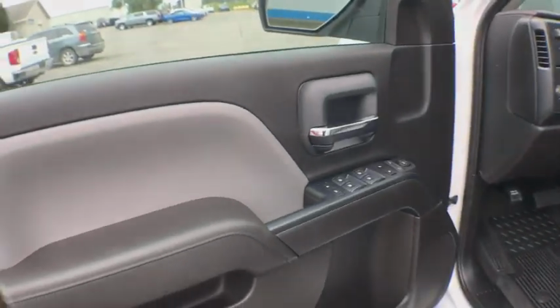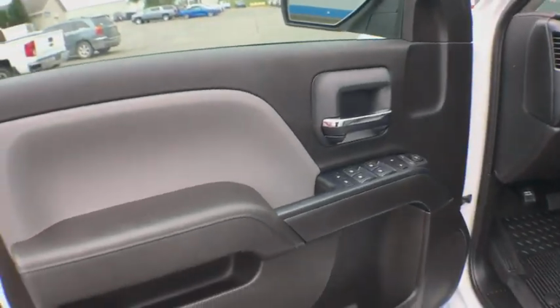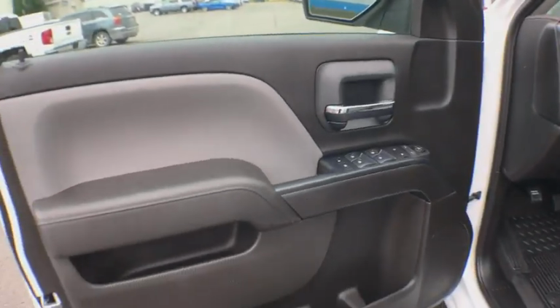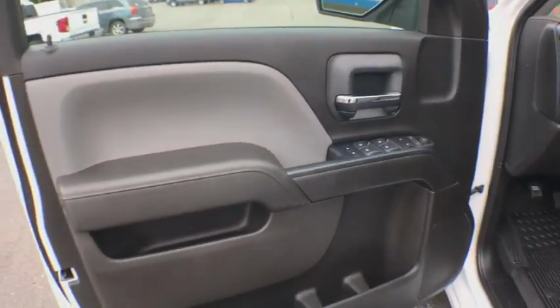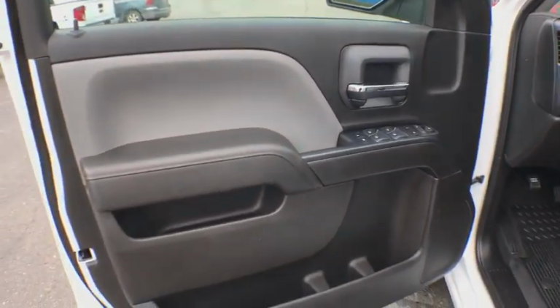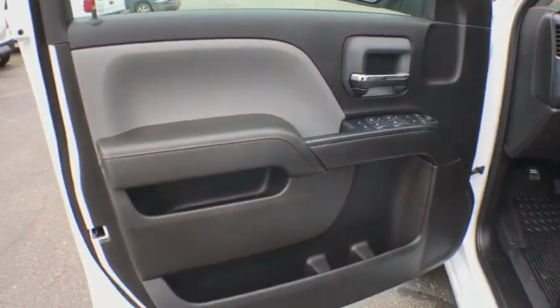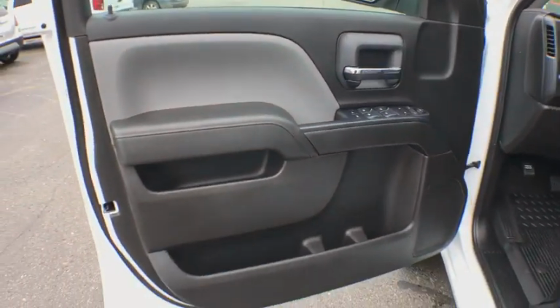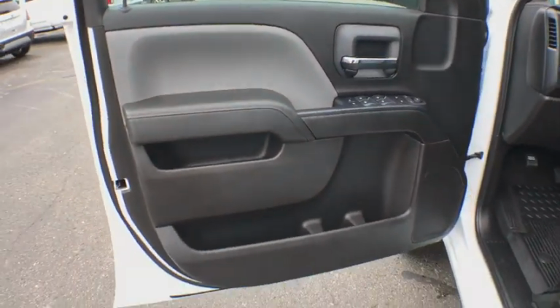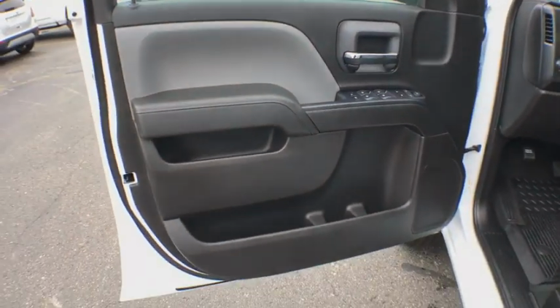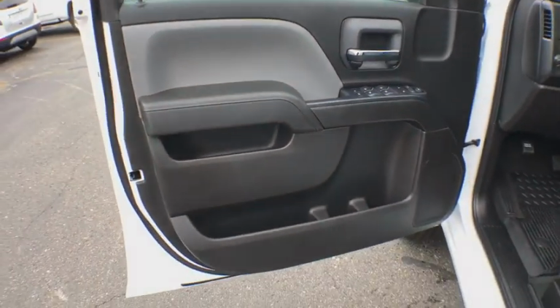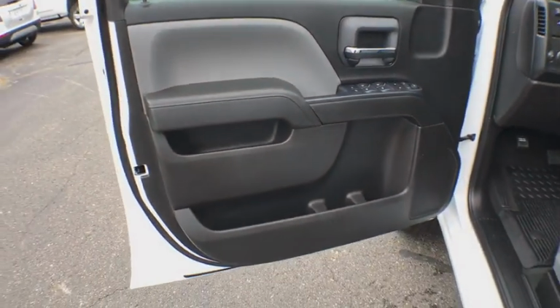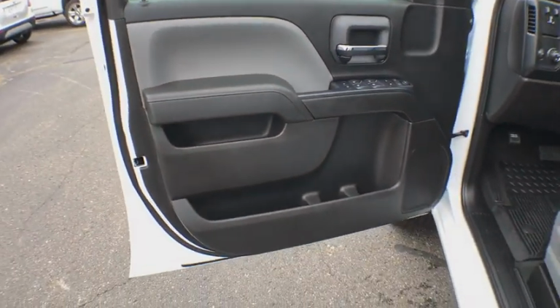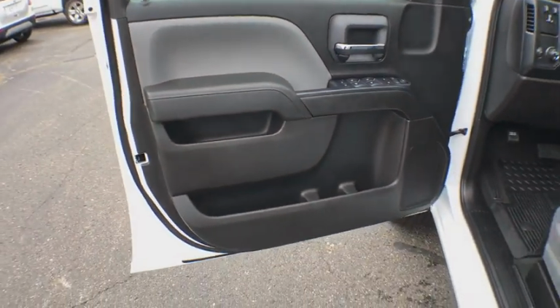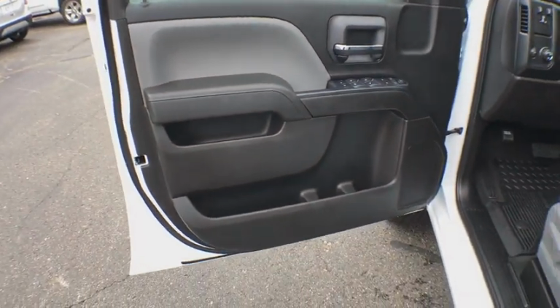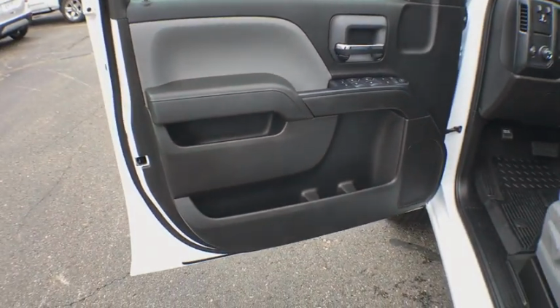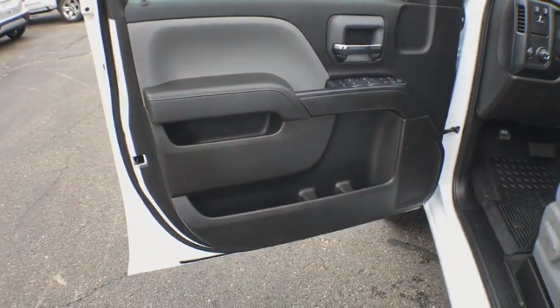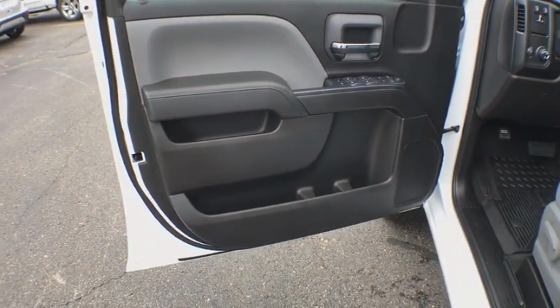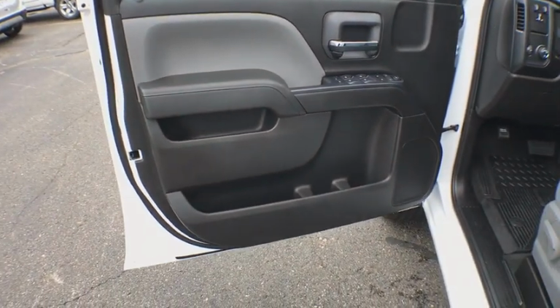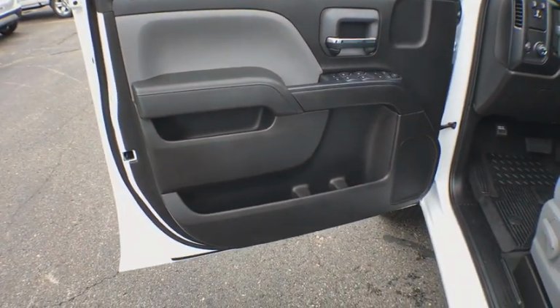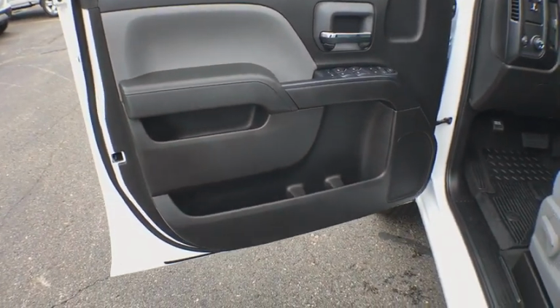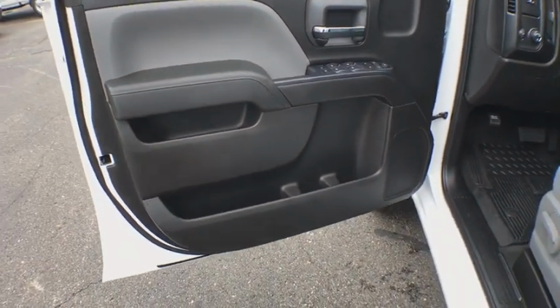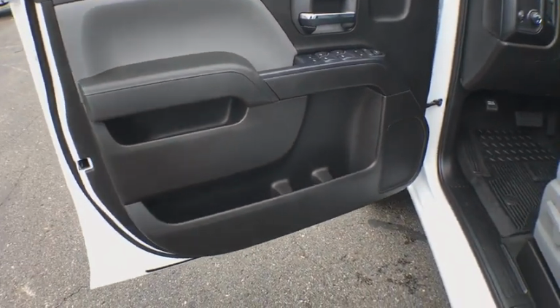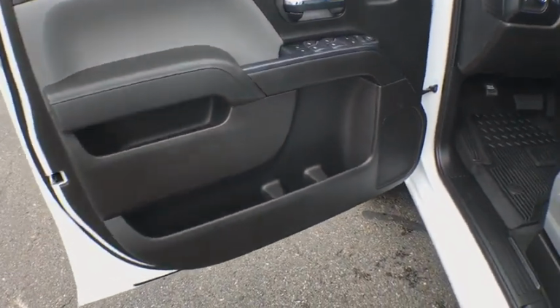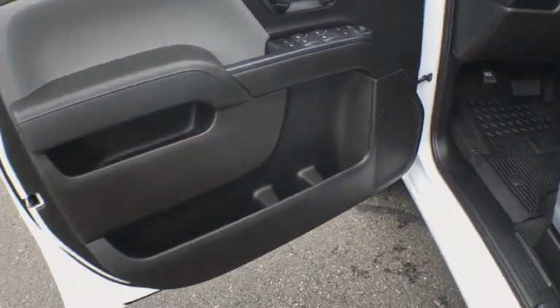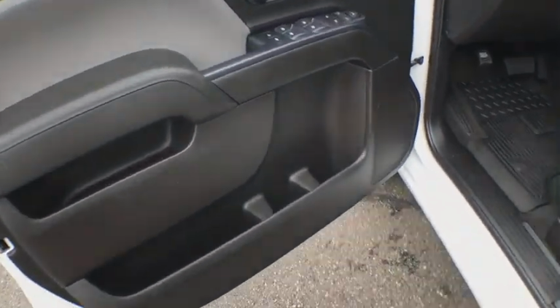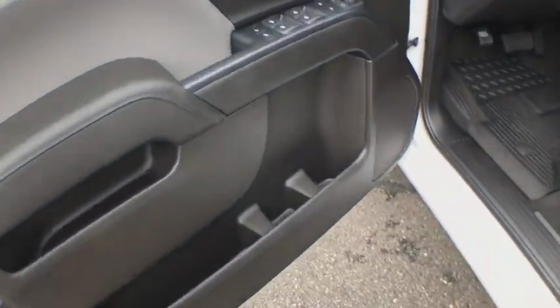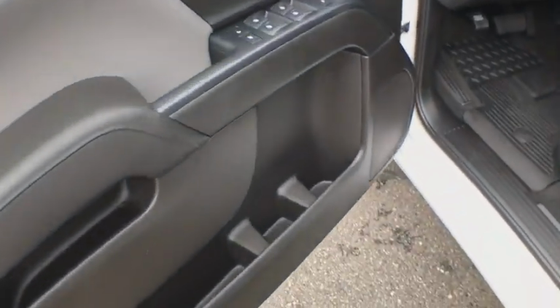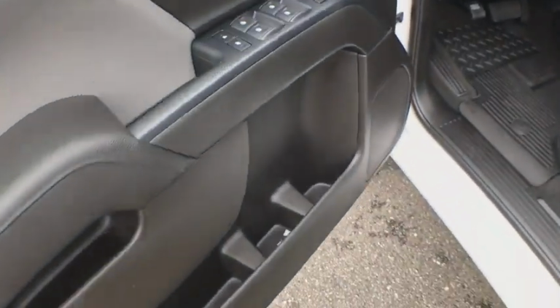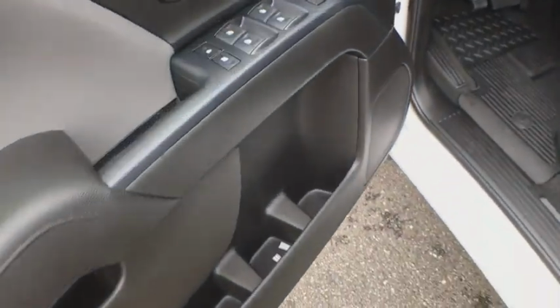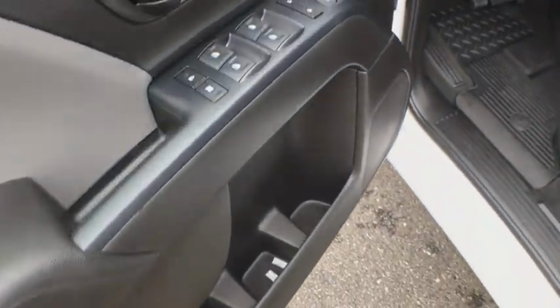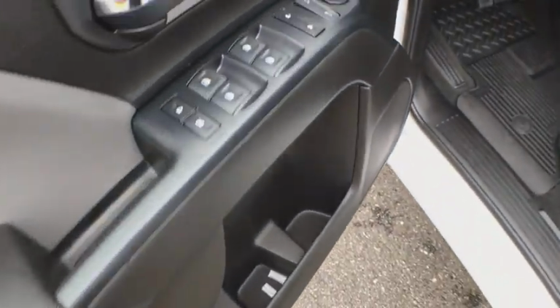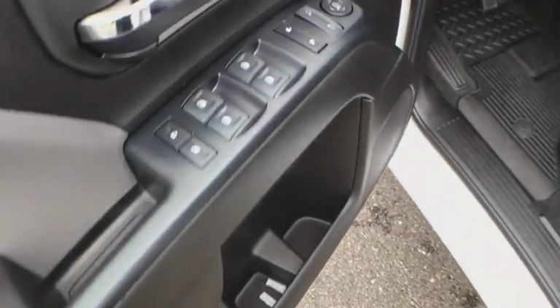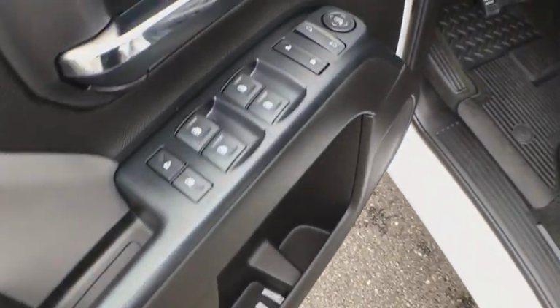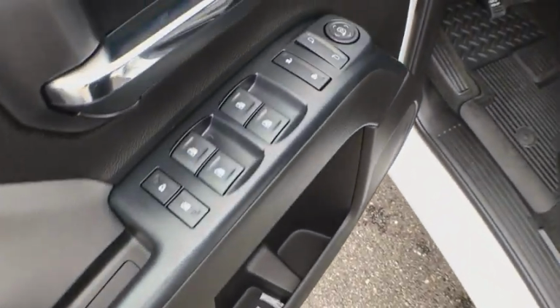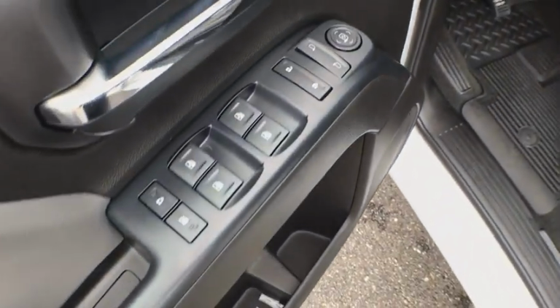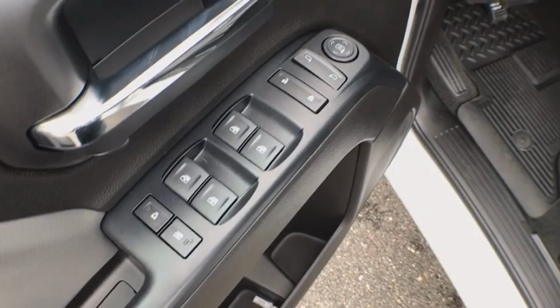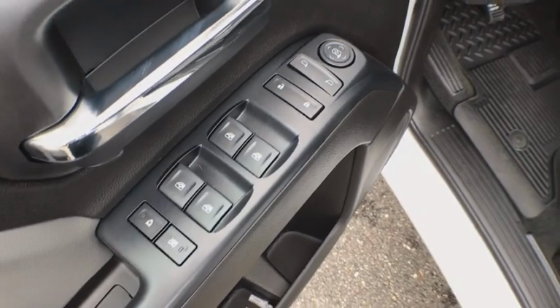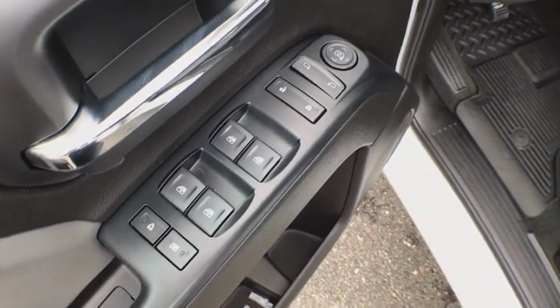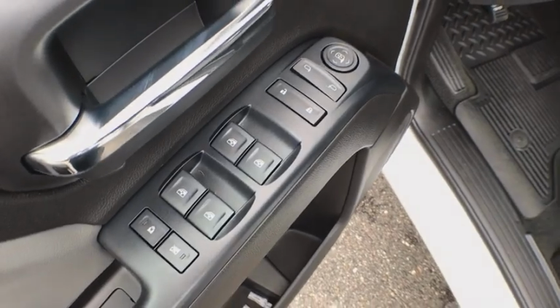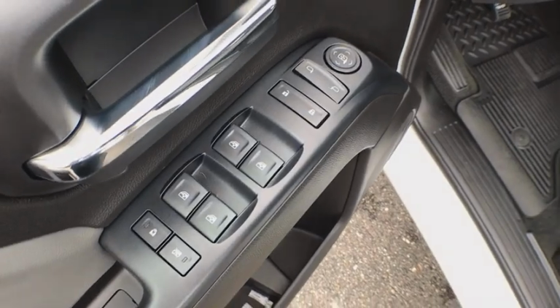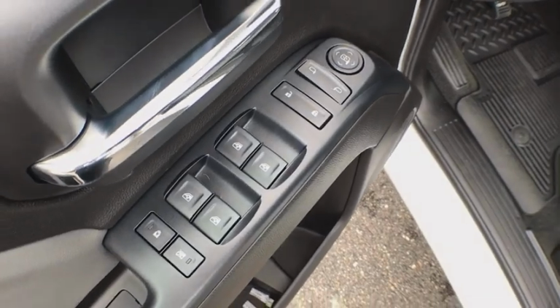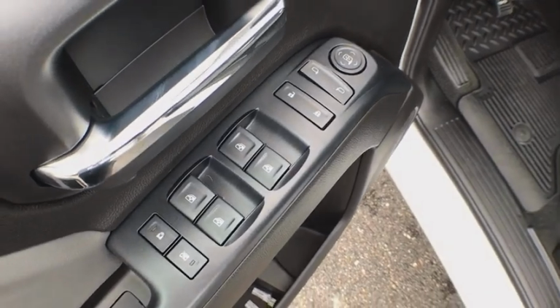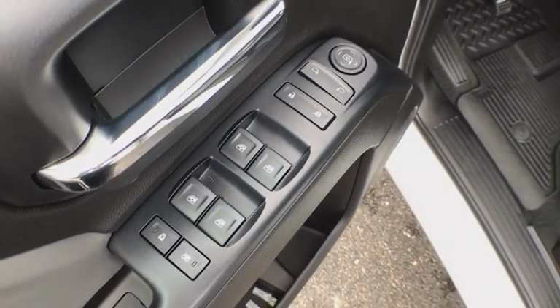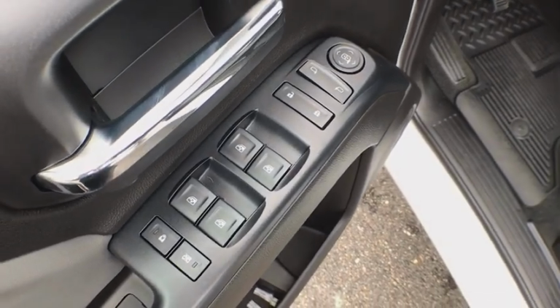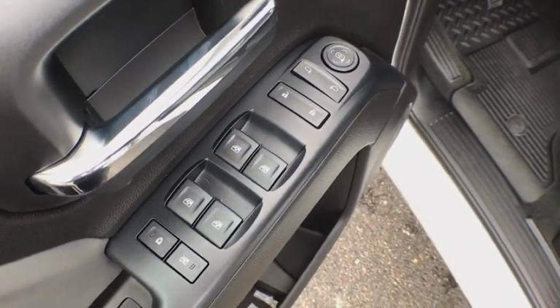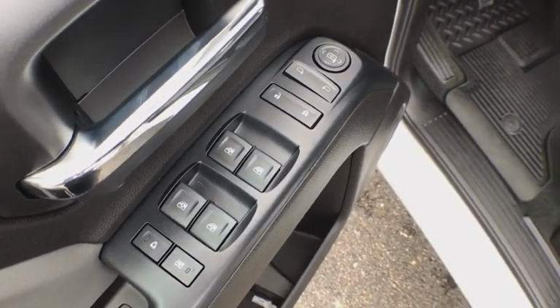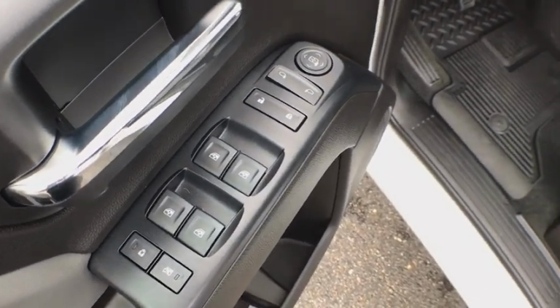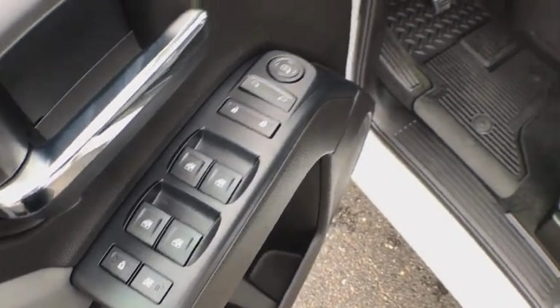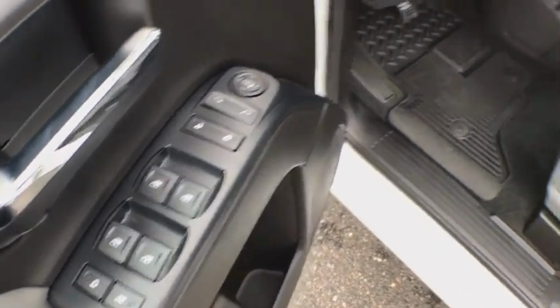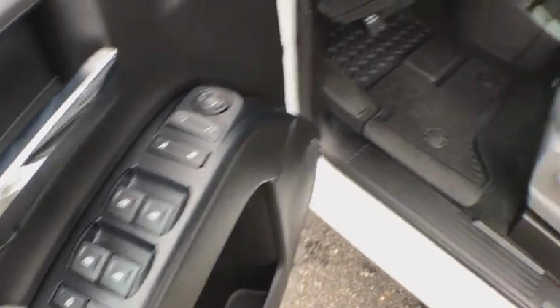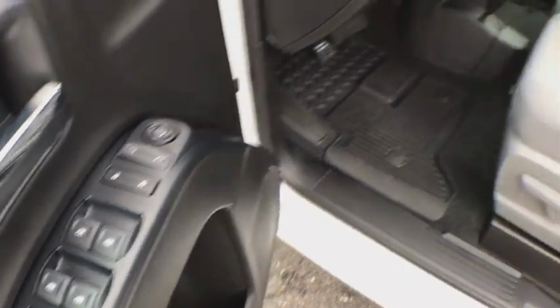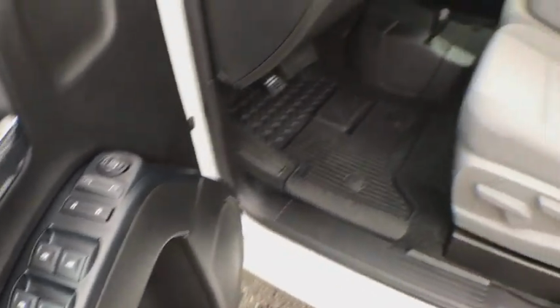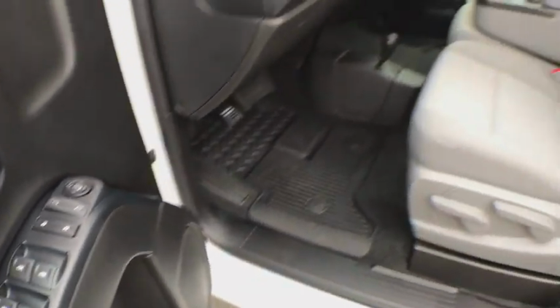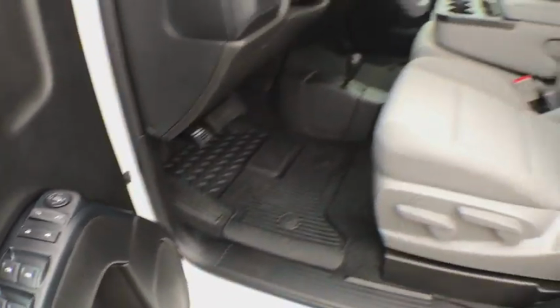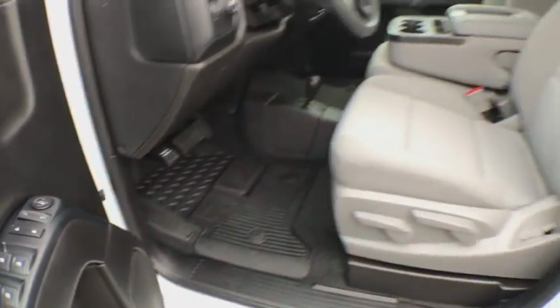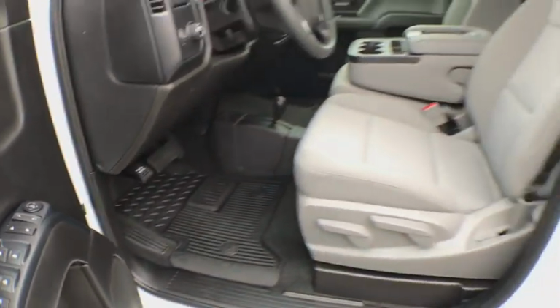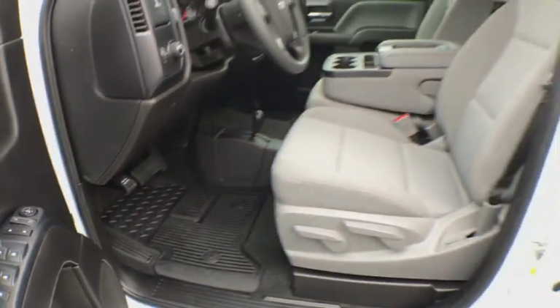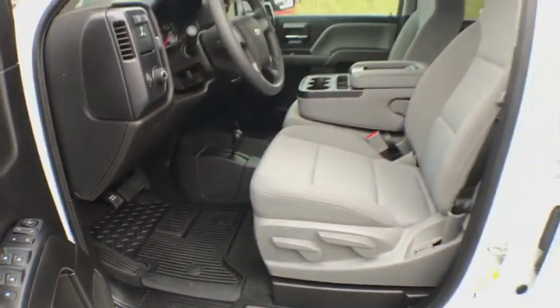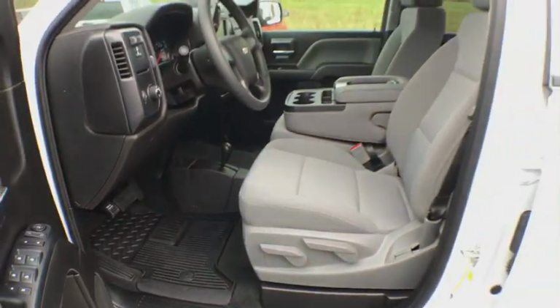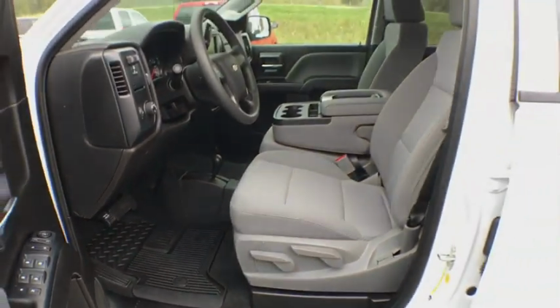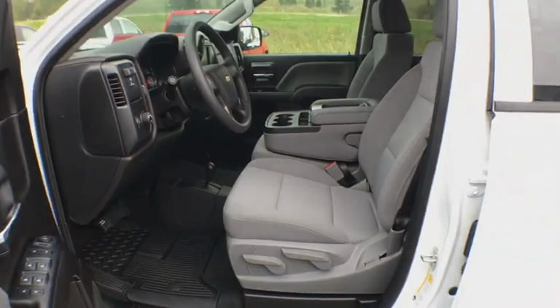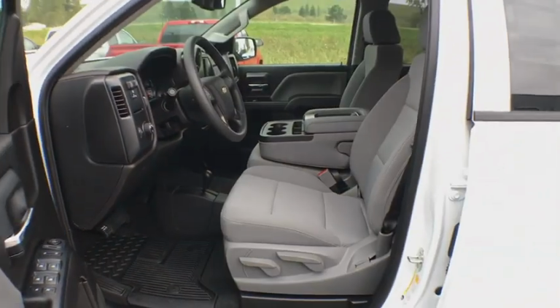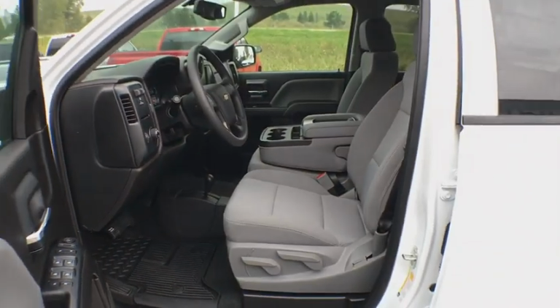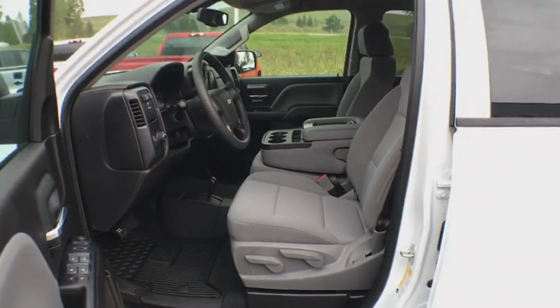Overhead console, front reading lamps, cloth seat trim, tilt steering wheel, passenger vanity mirror, speed control, tinted glass.